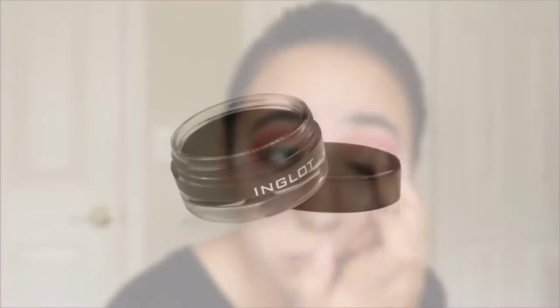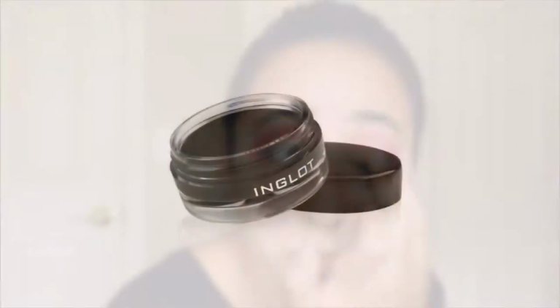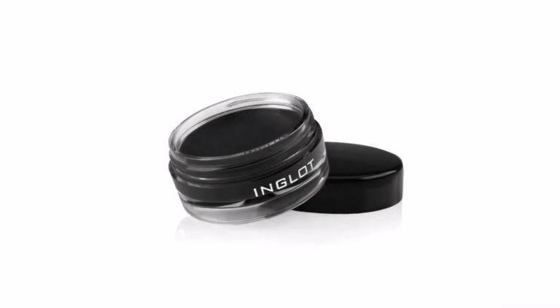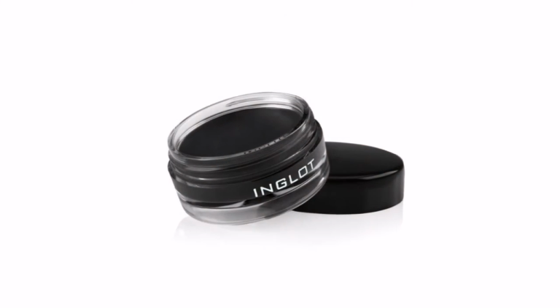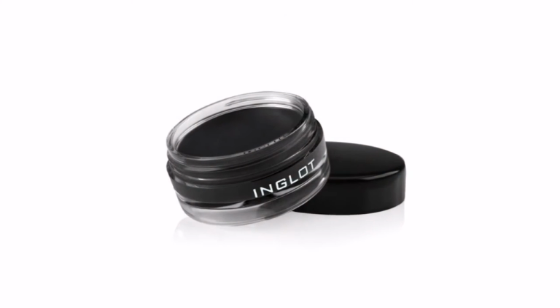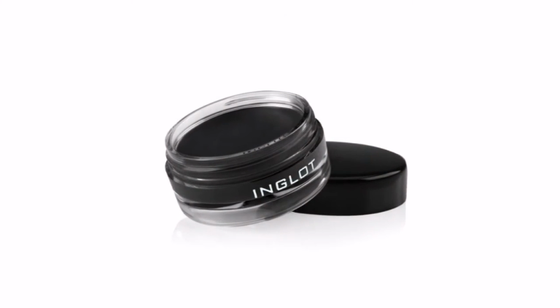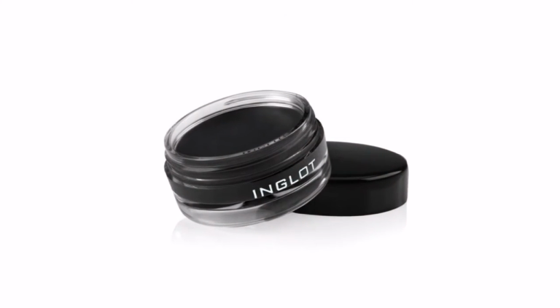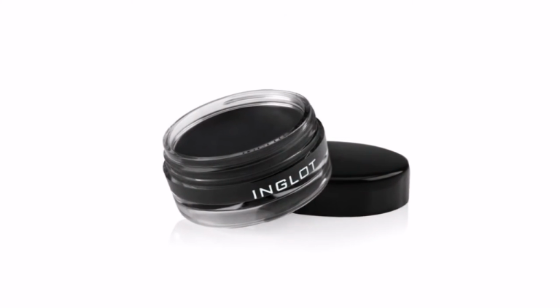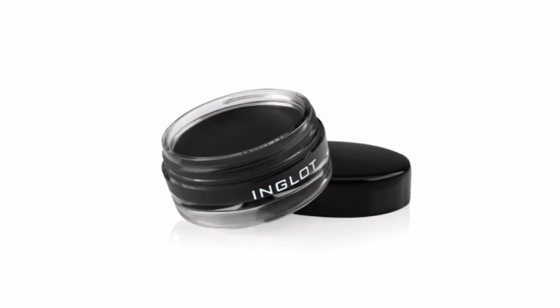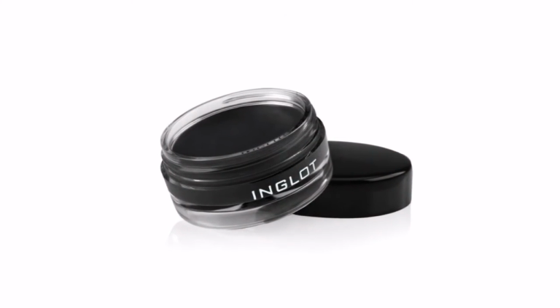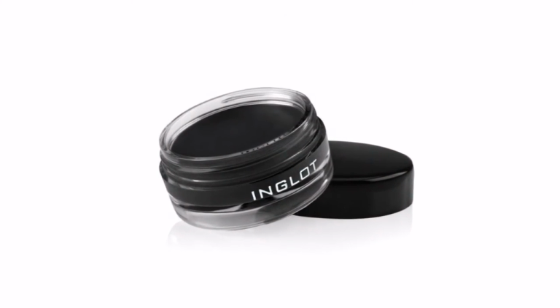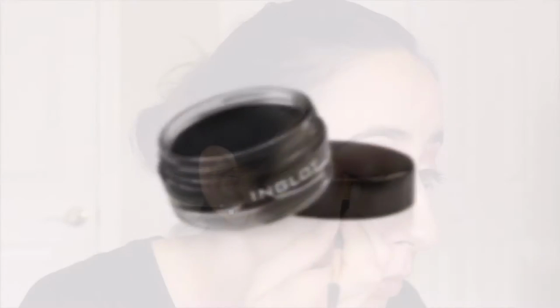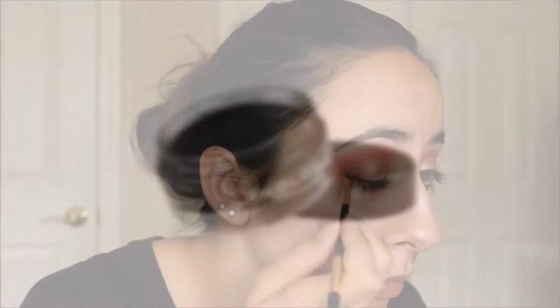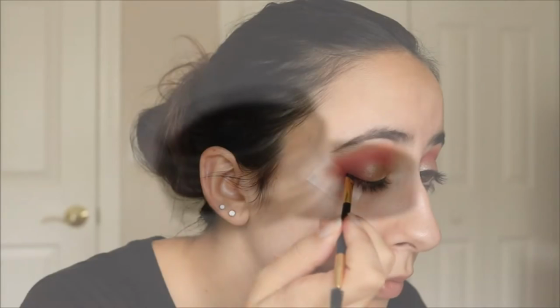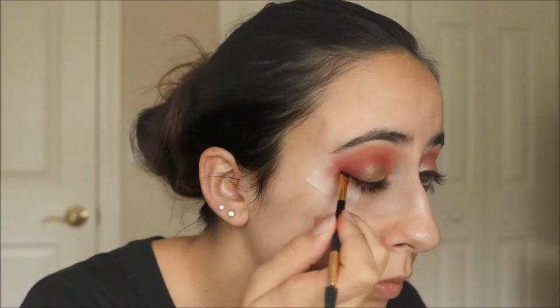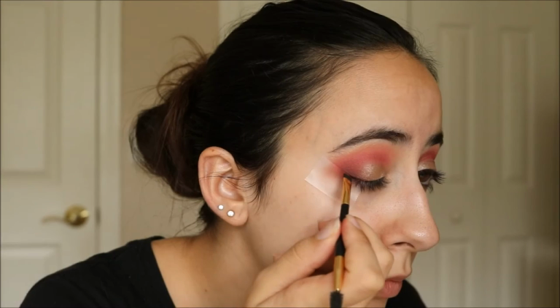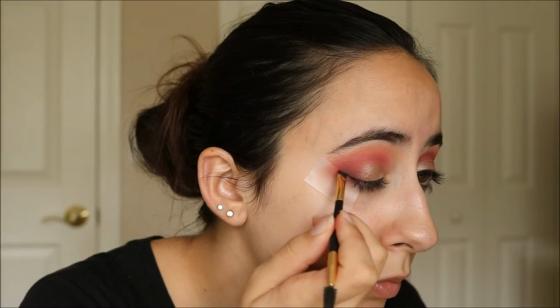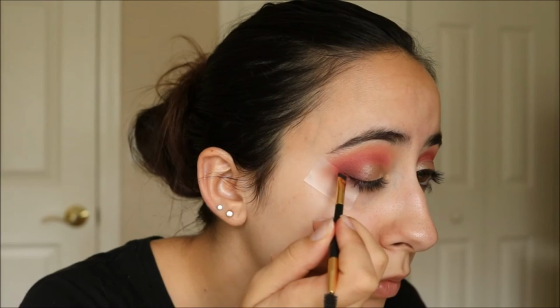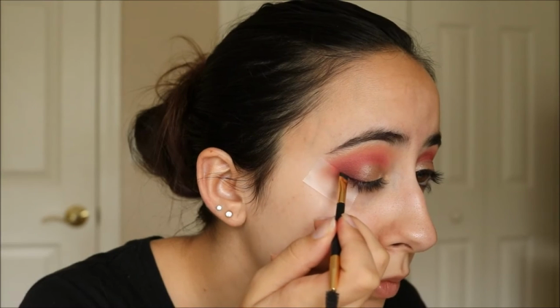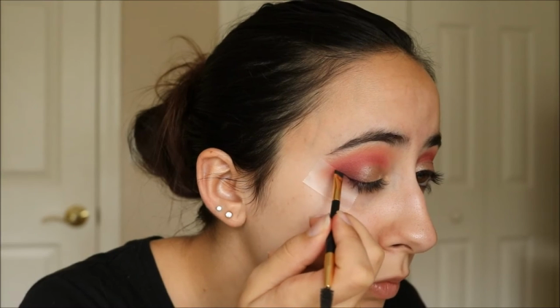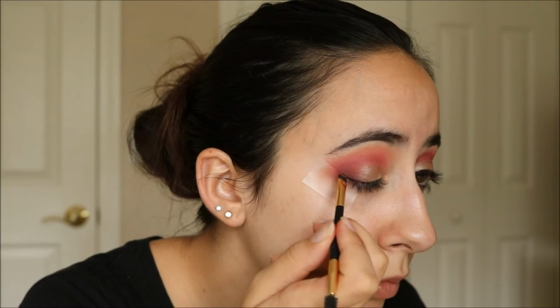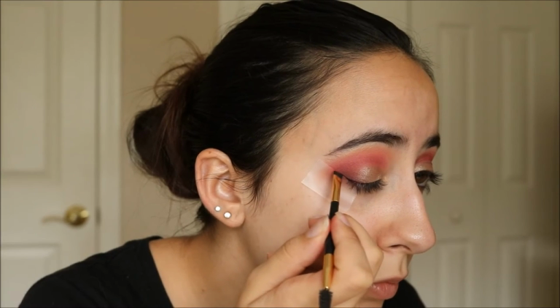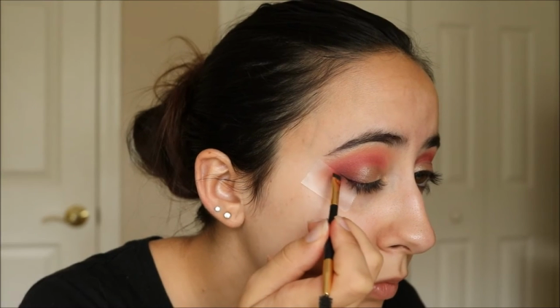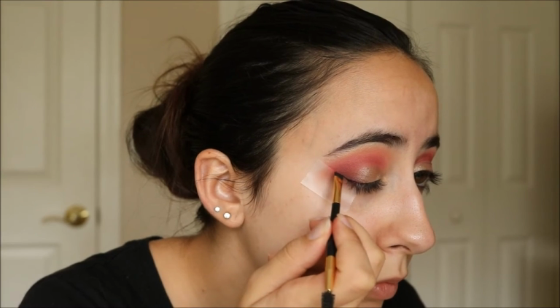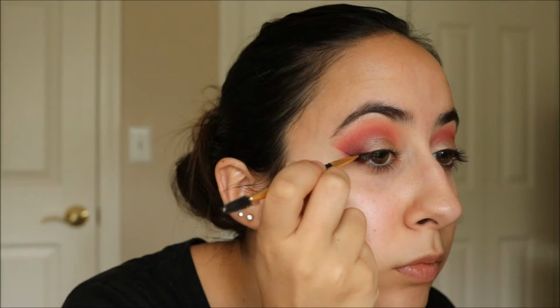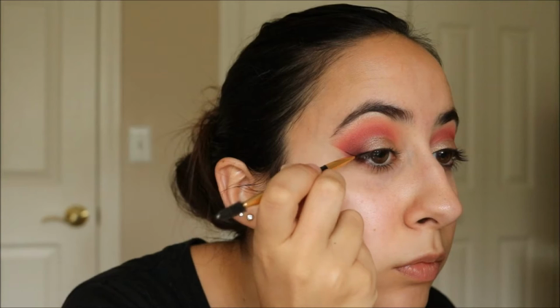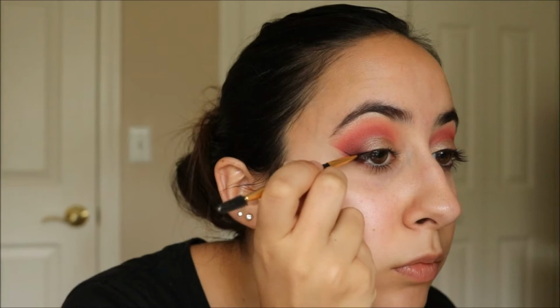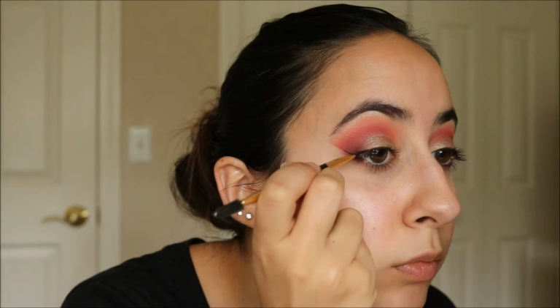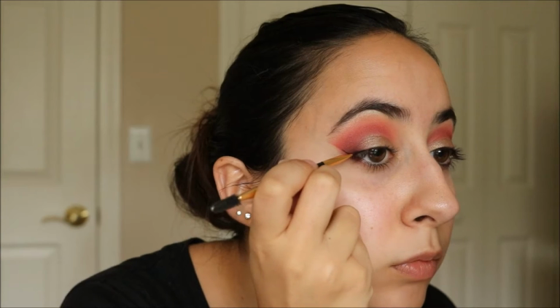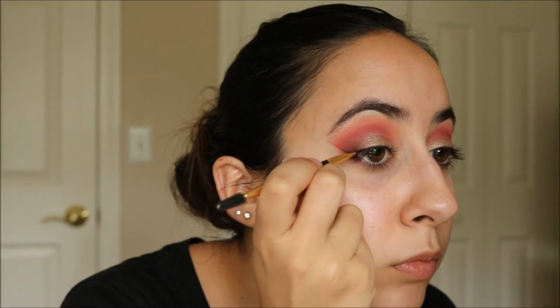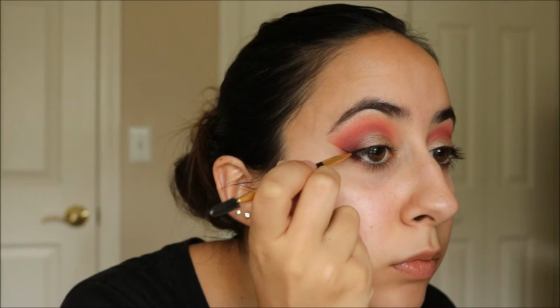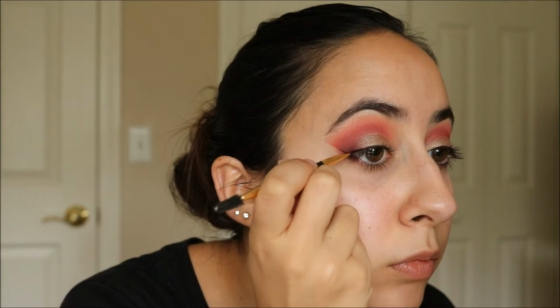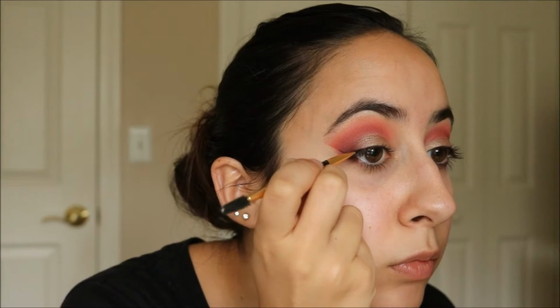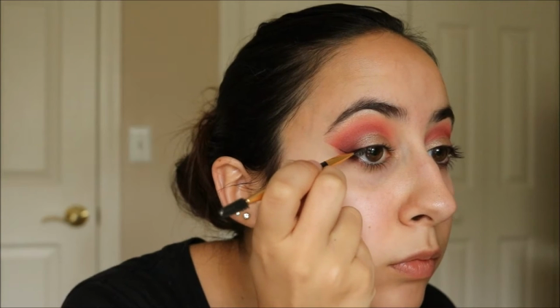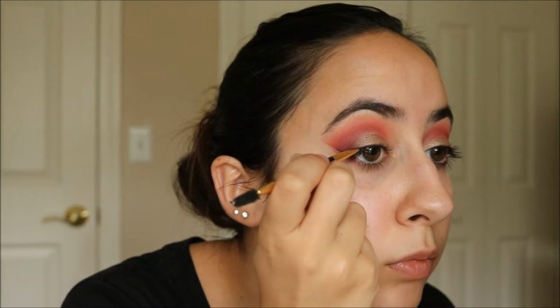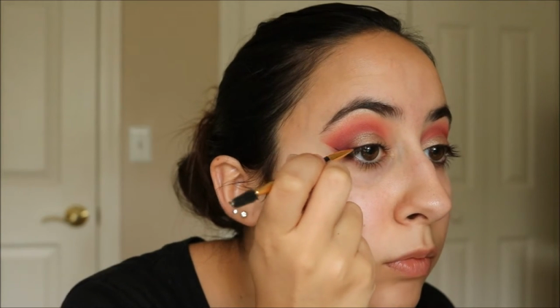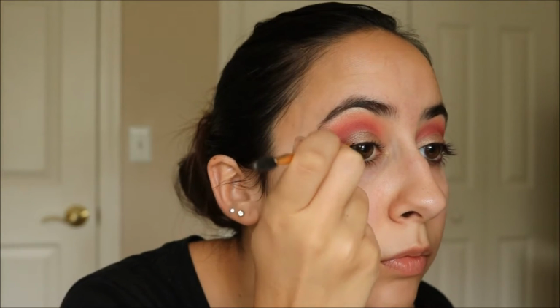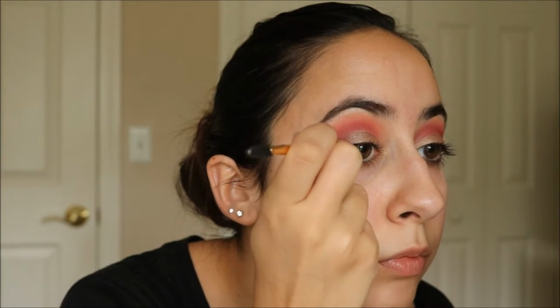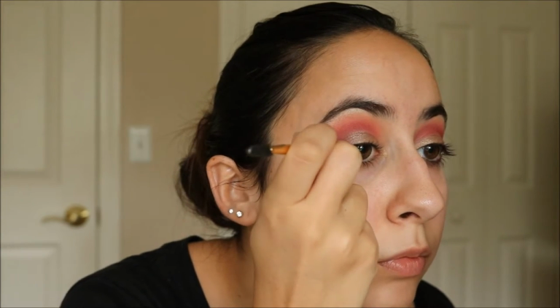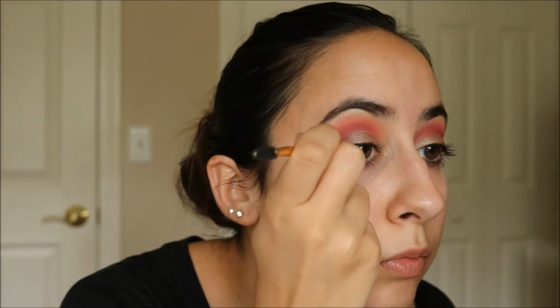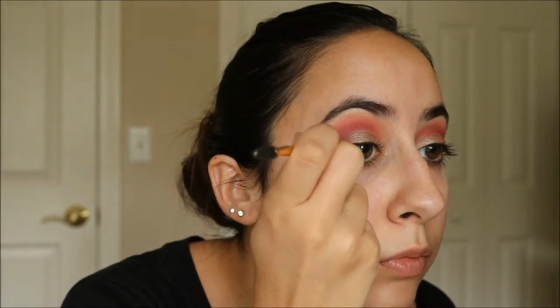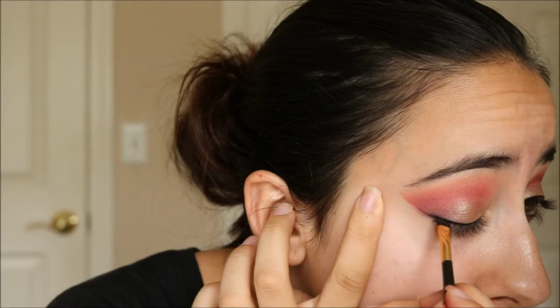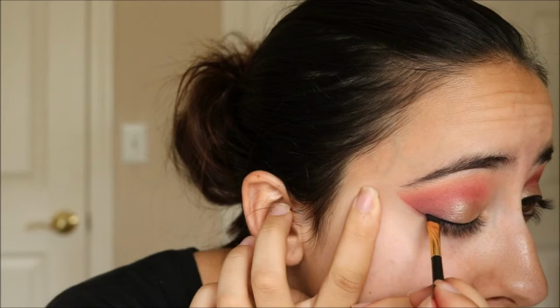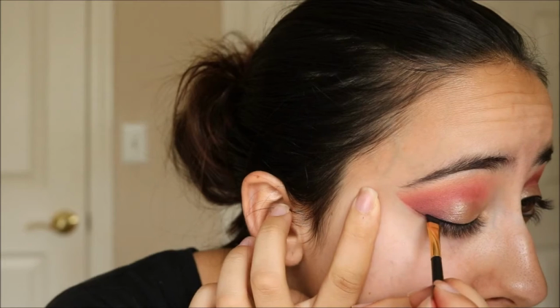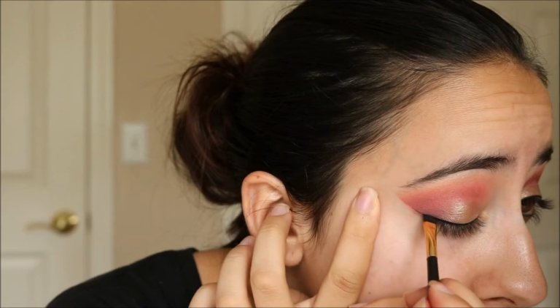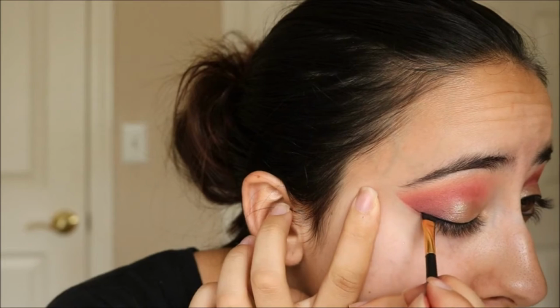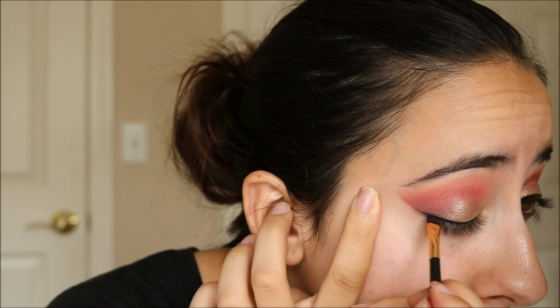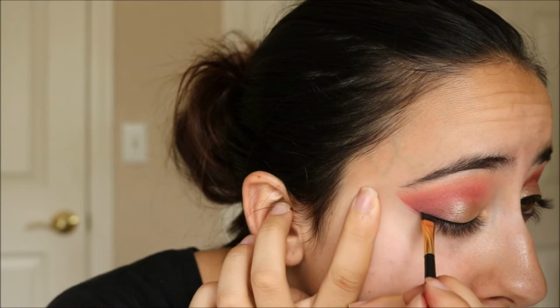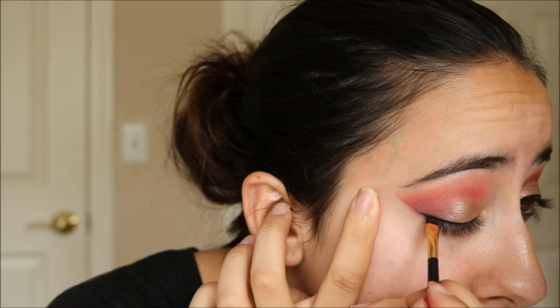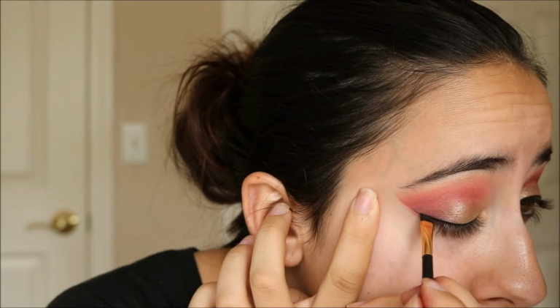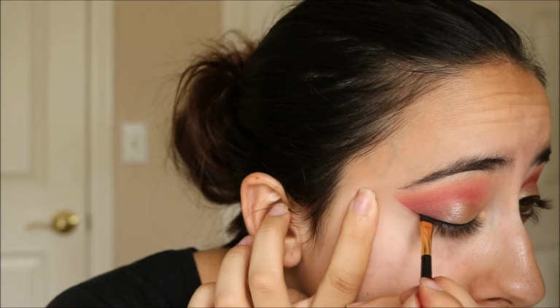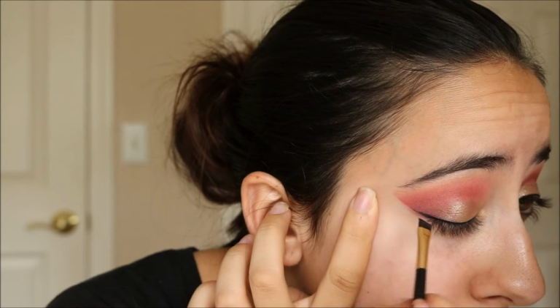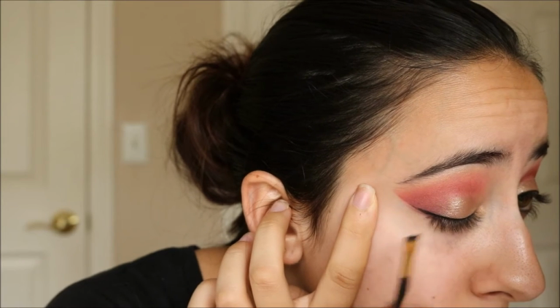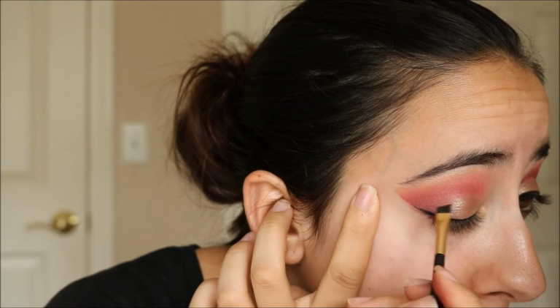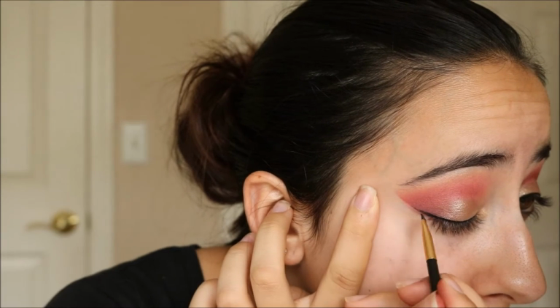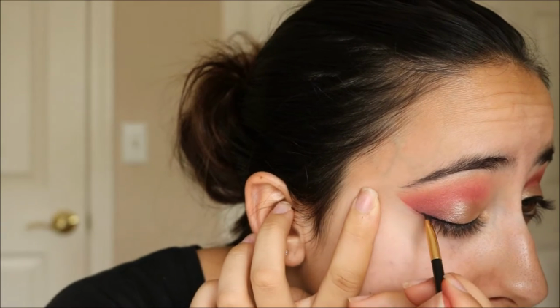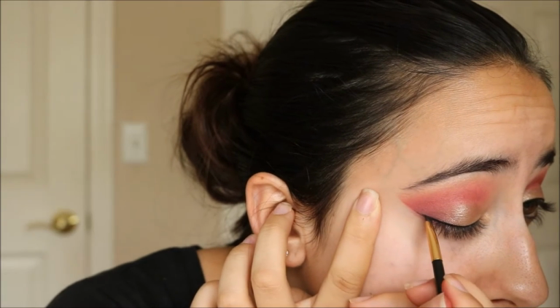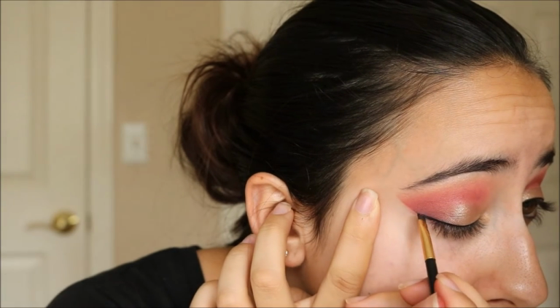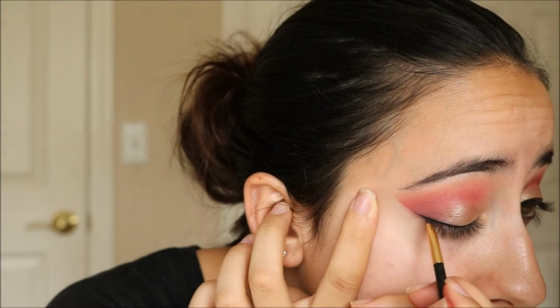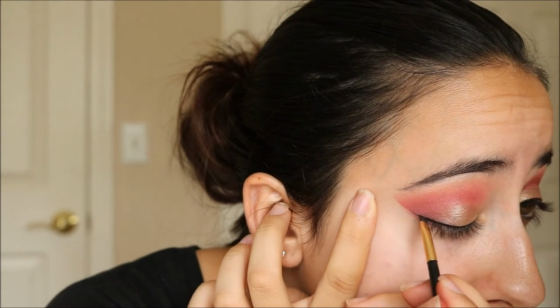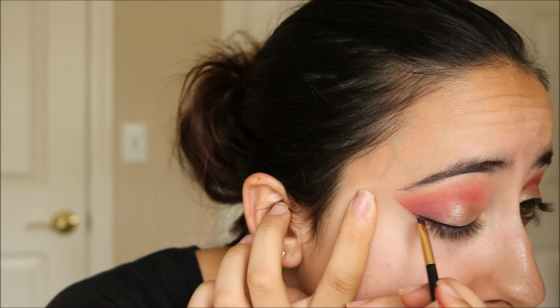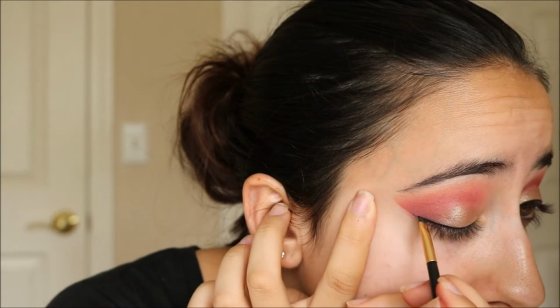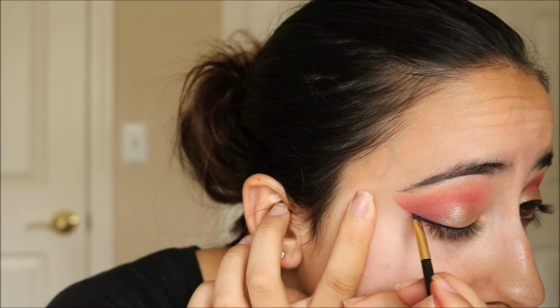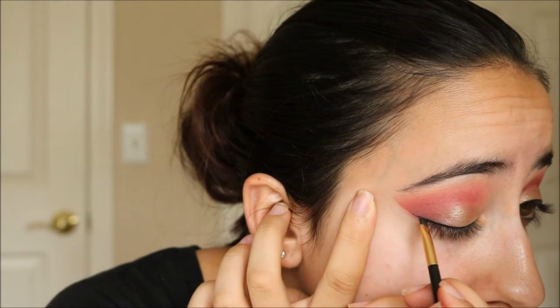Next I'm just applying a classic black winged liner. And I'm keeping it on the thinner side so that way it doesn't cover up too much of the eyeshadow.